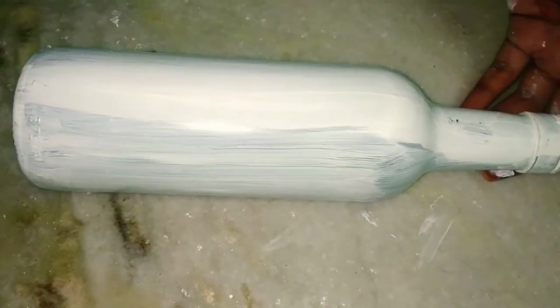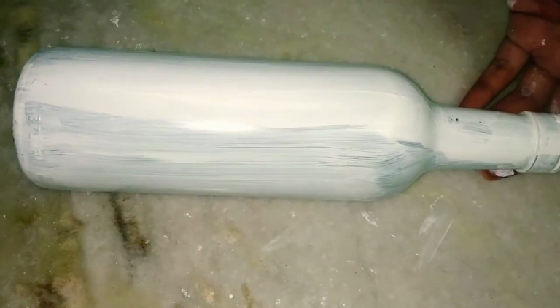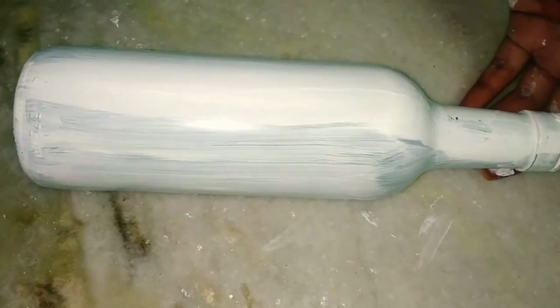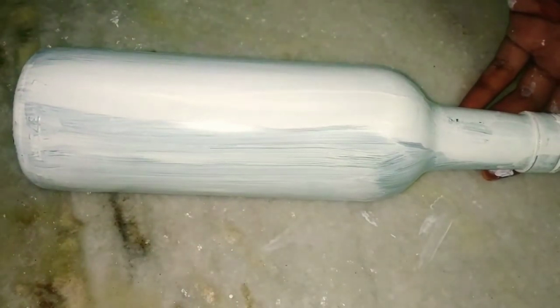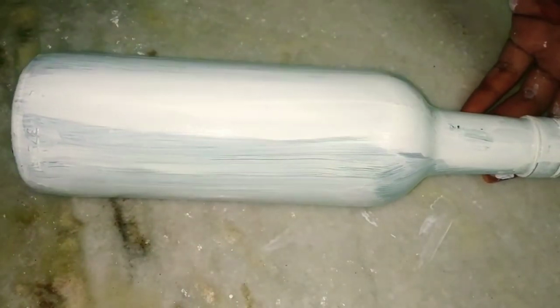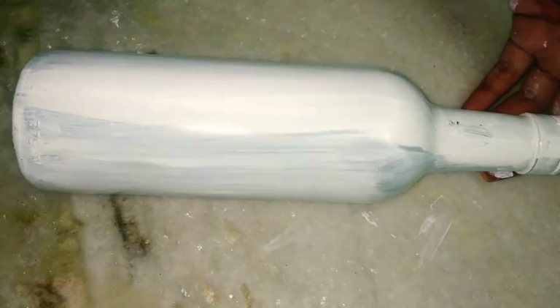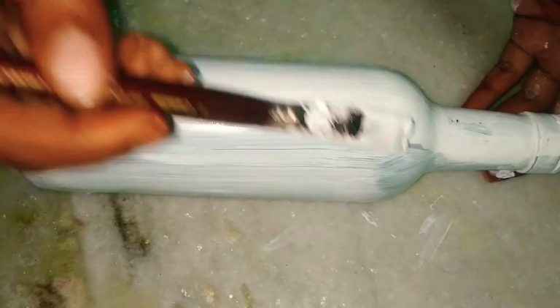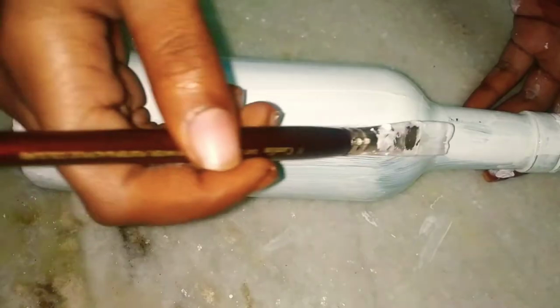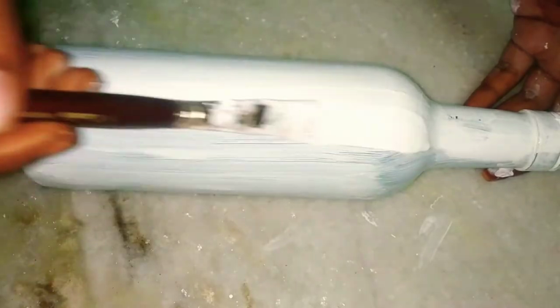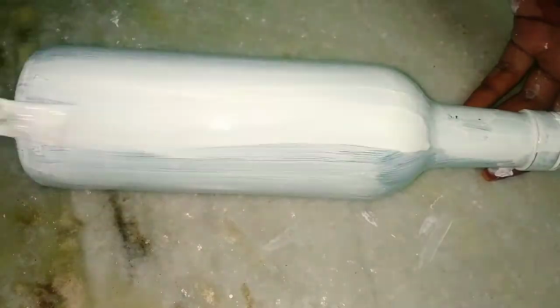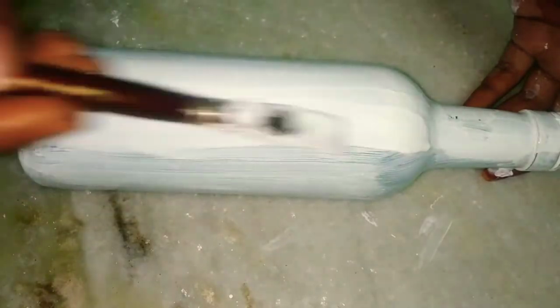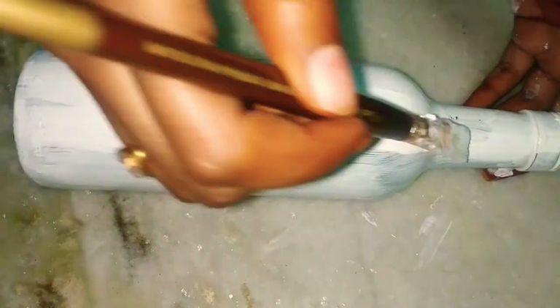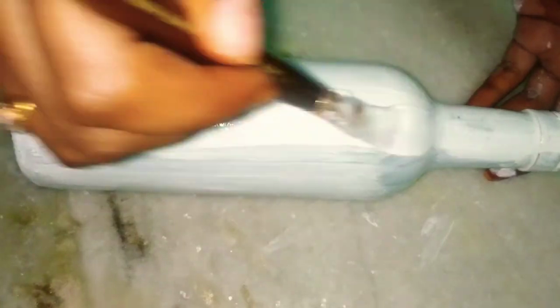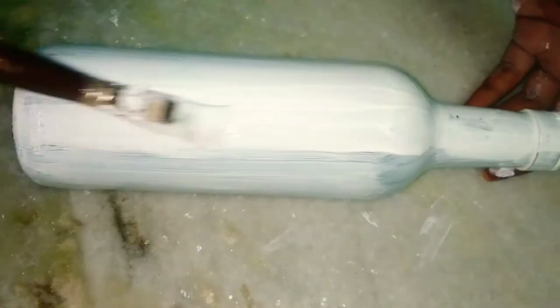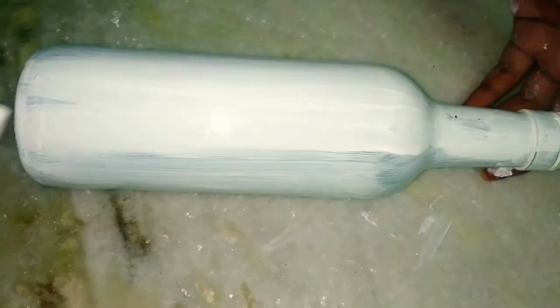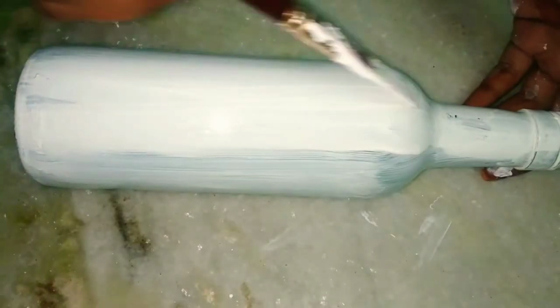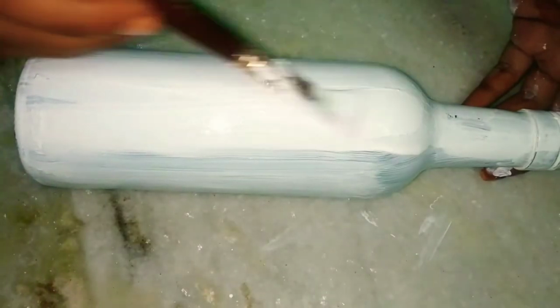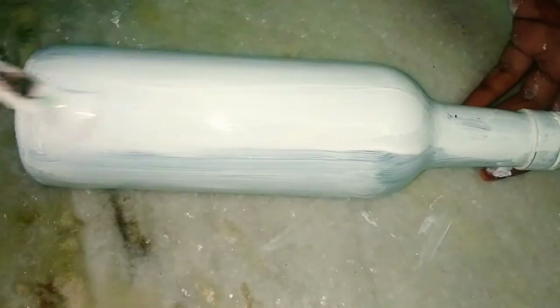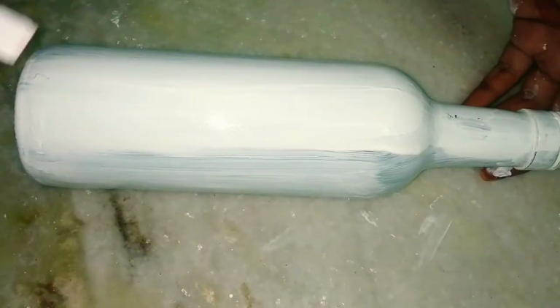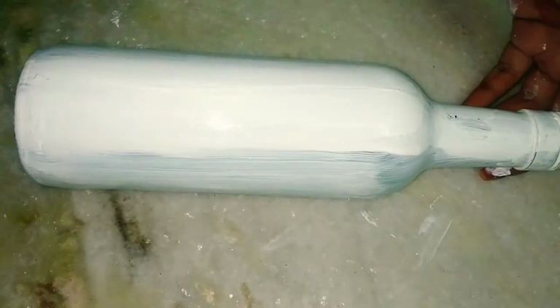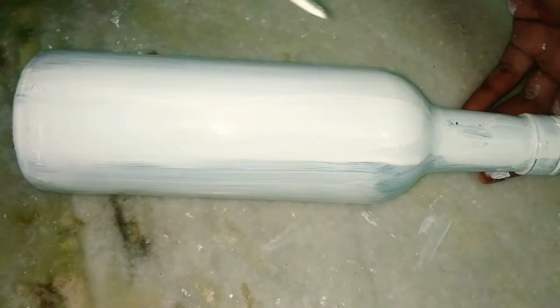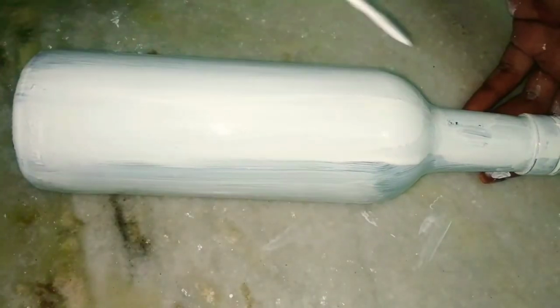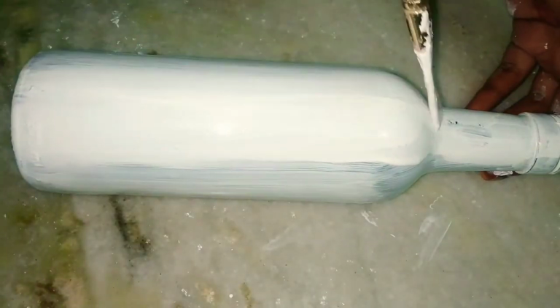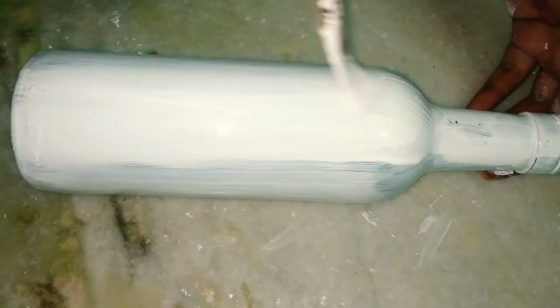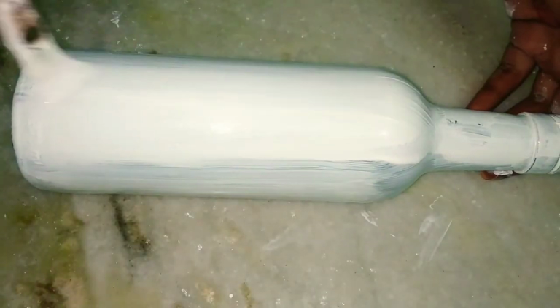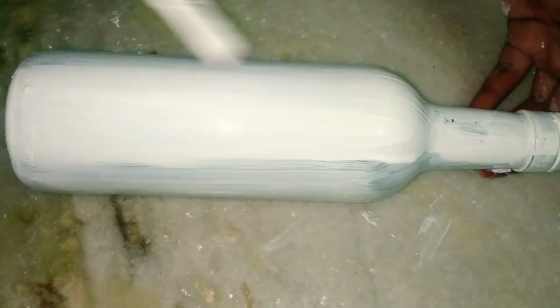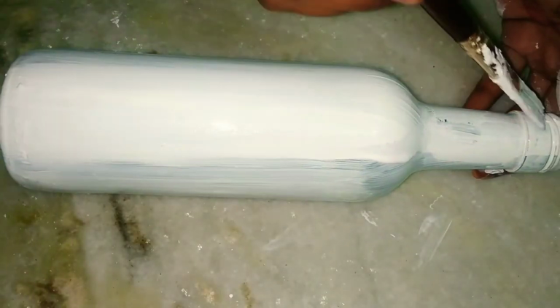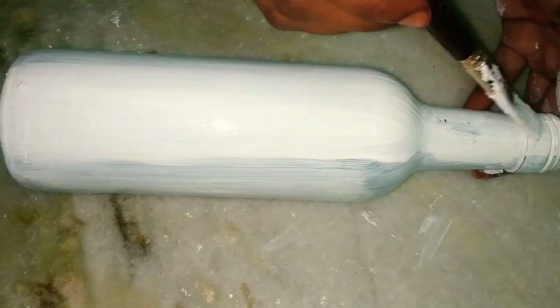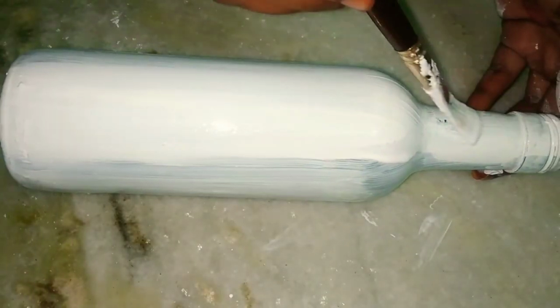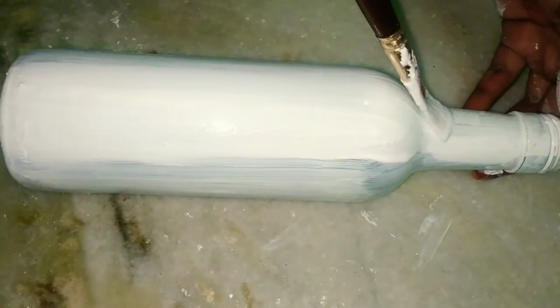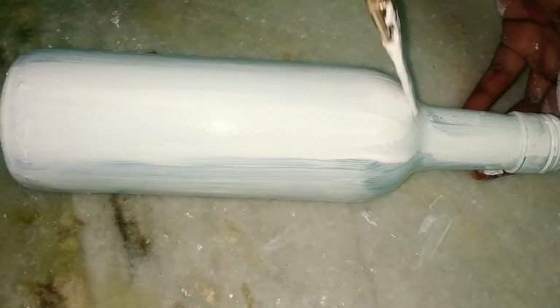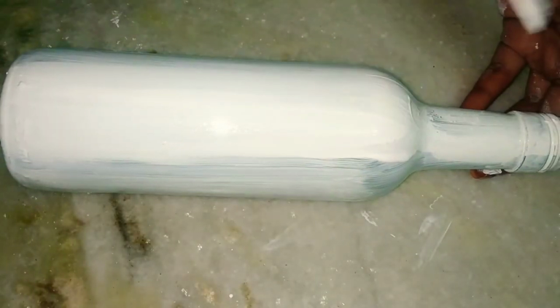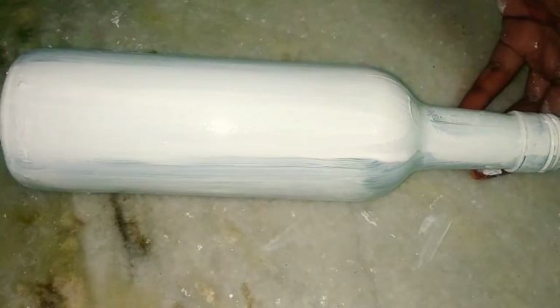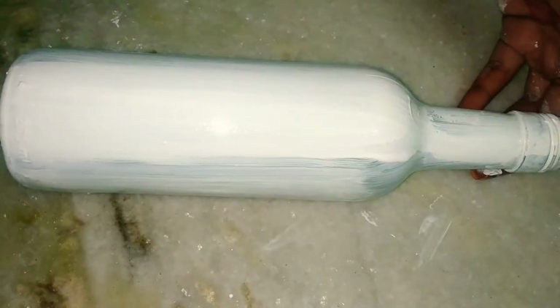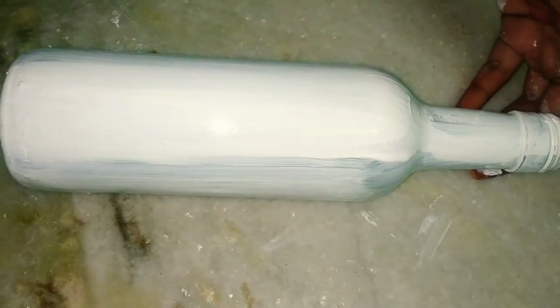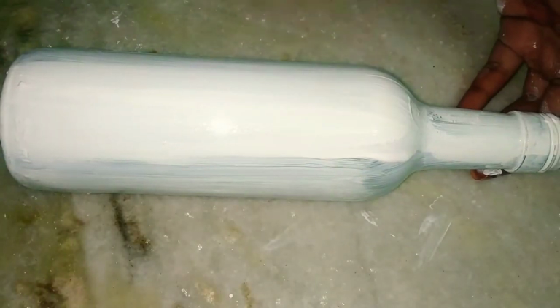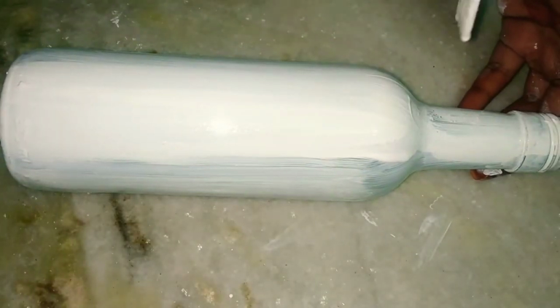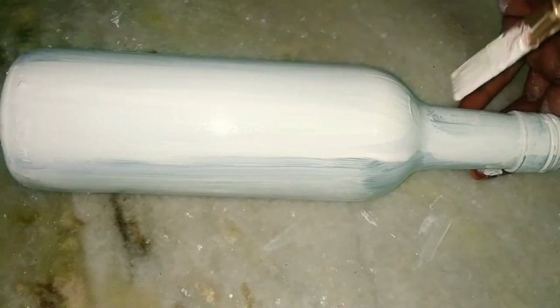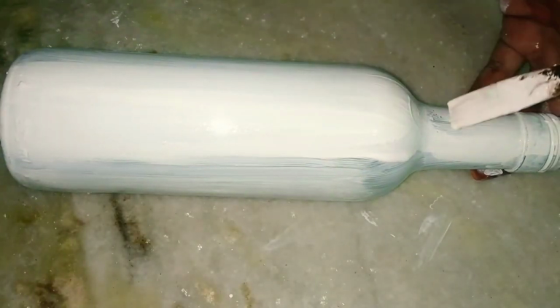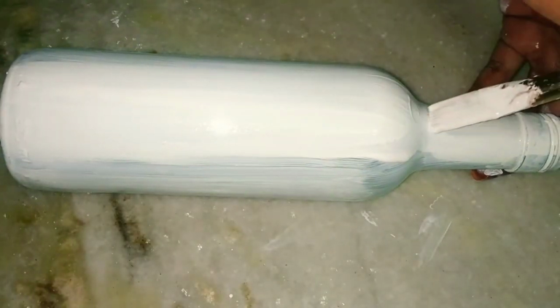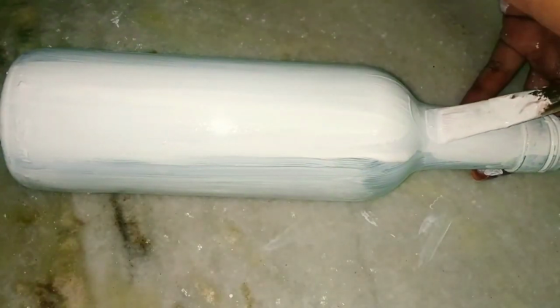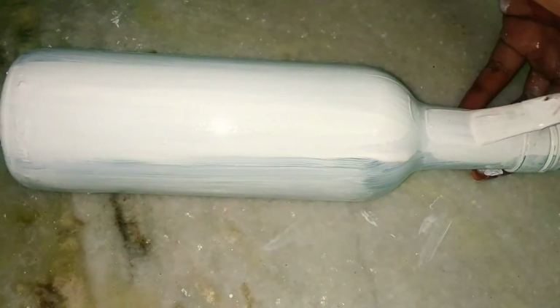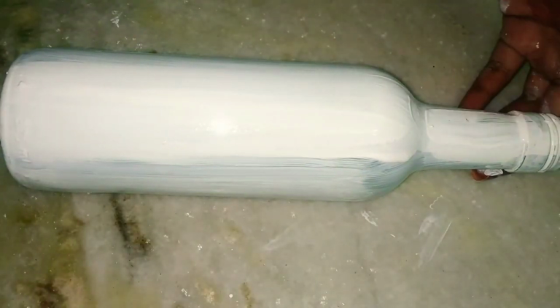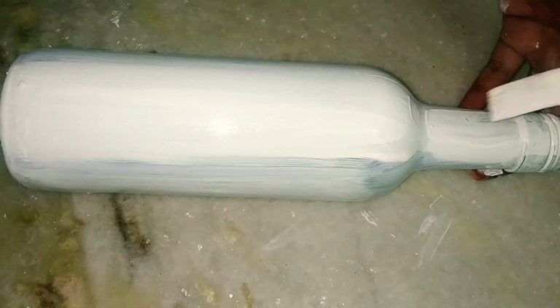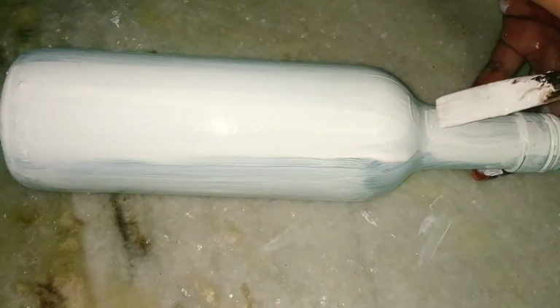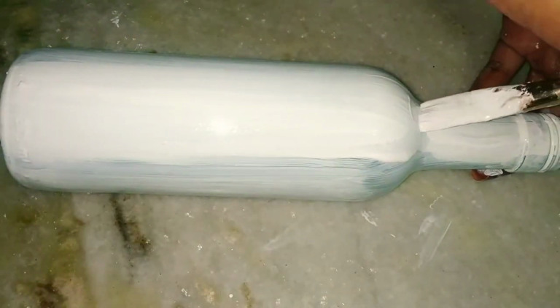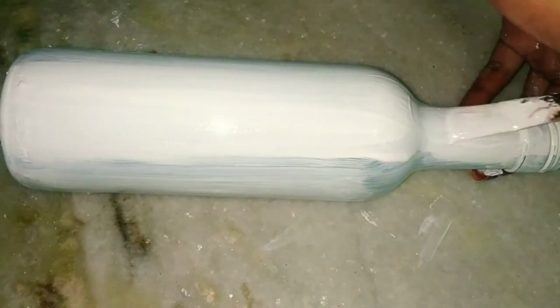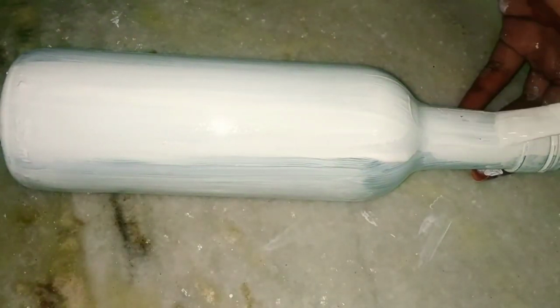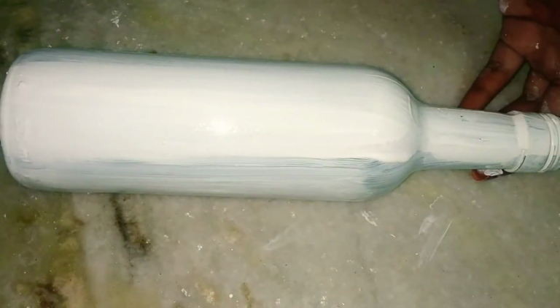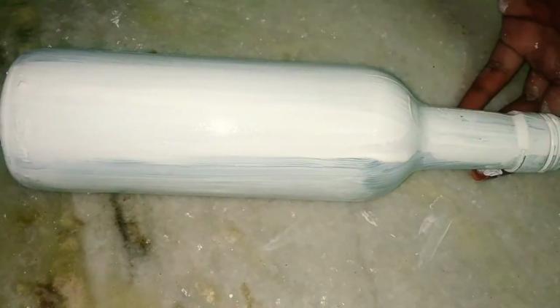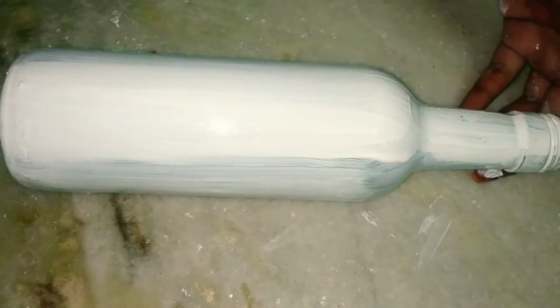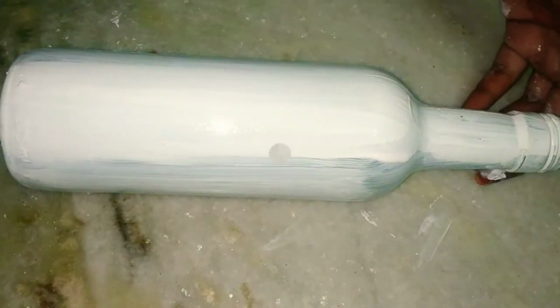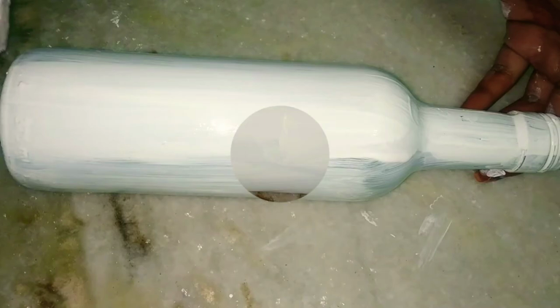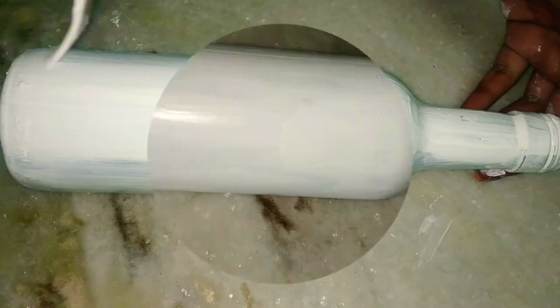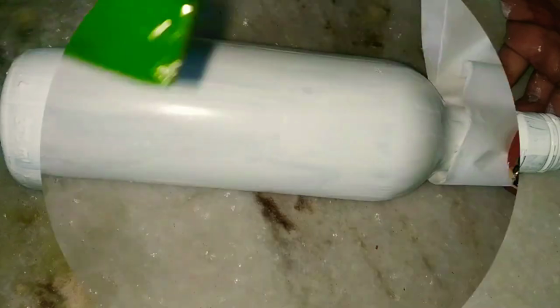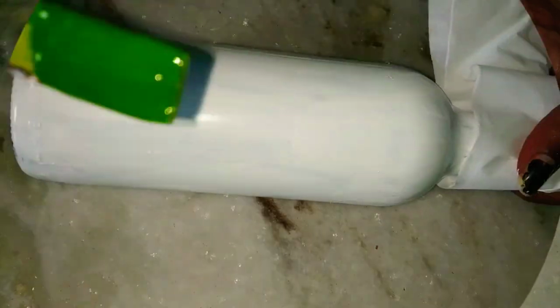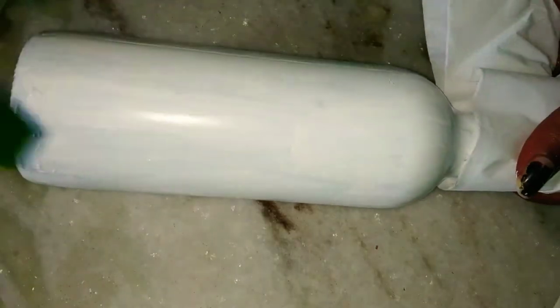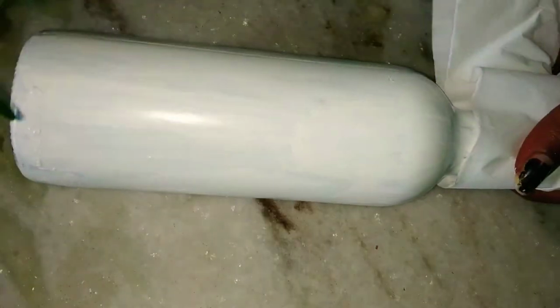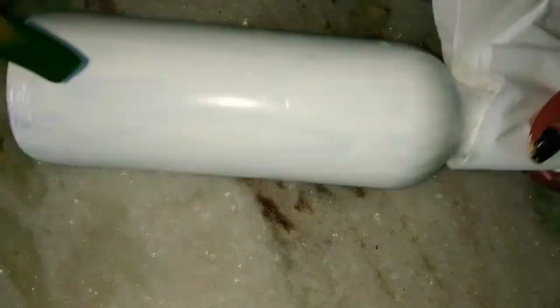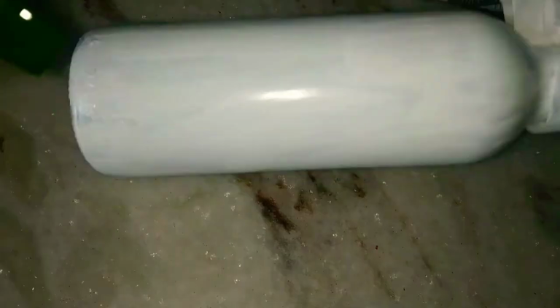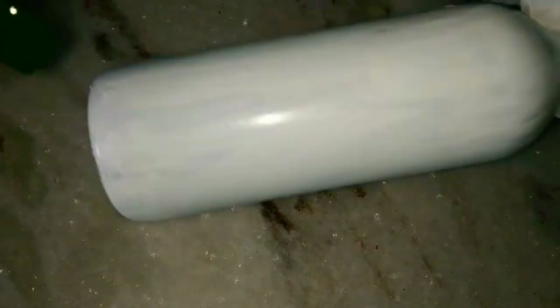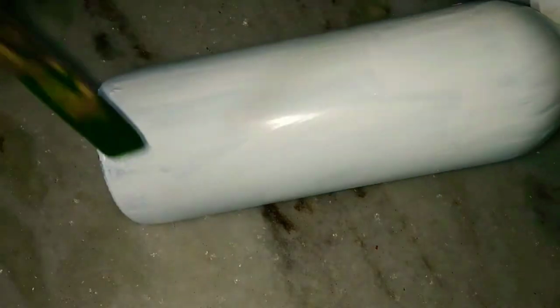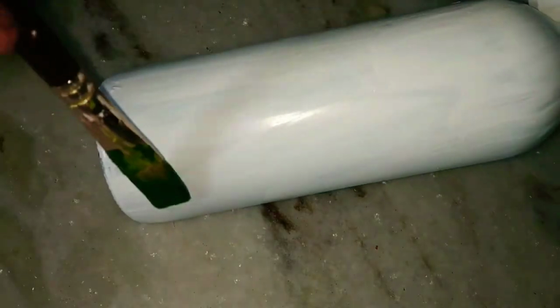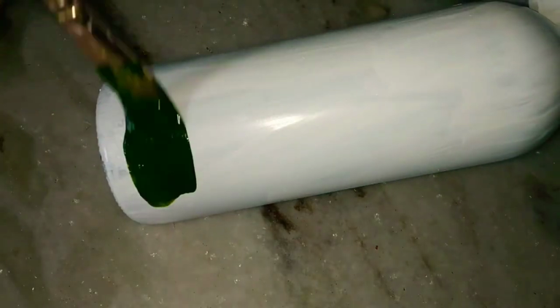Make sure it is completely dried before you go with colors on it. It usually takes around half an hour to one hour. If you want, you can use a hair dryer to speed up drying.